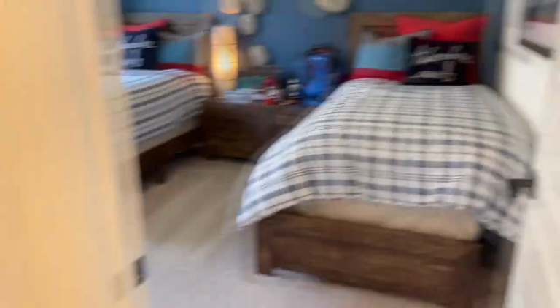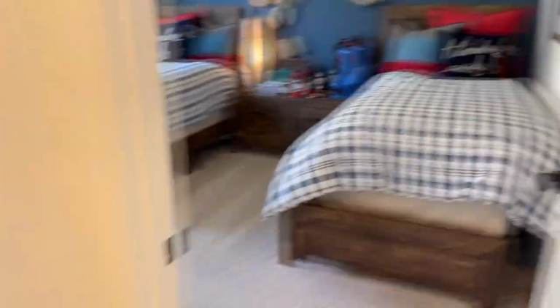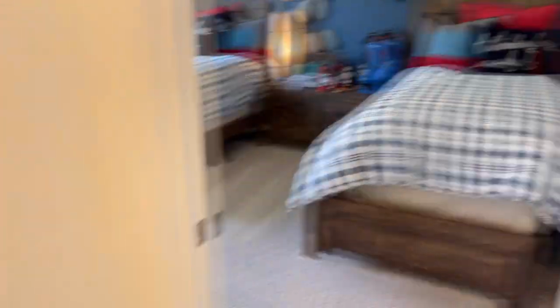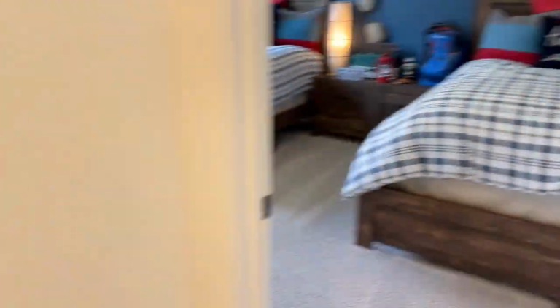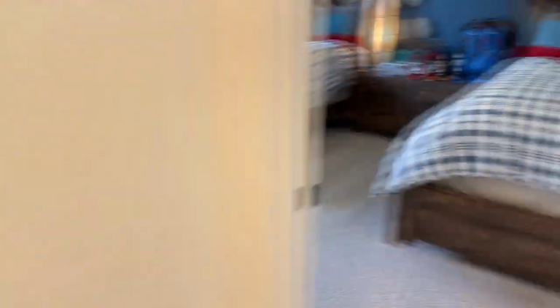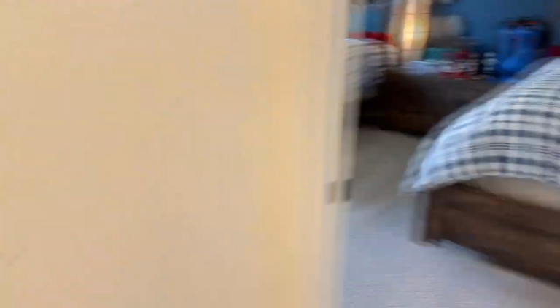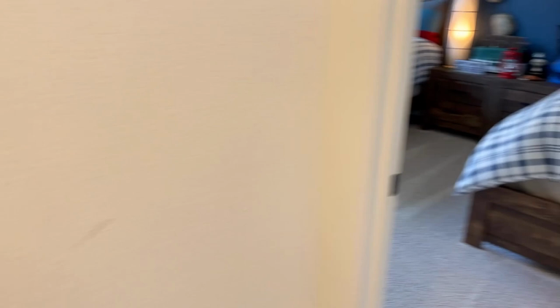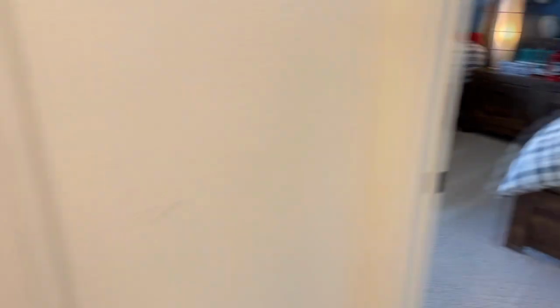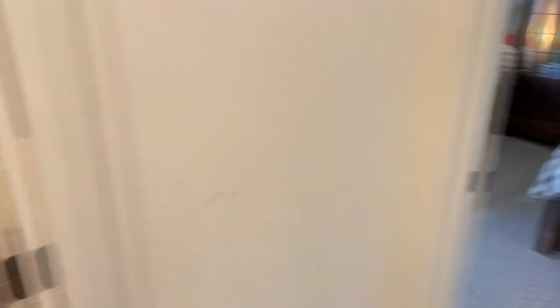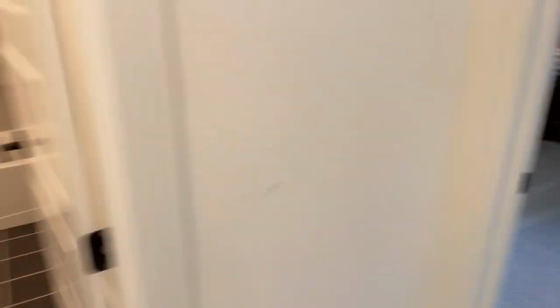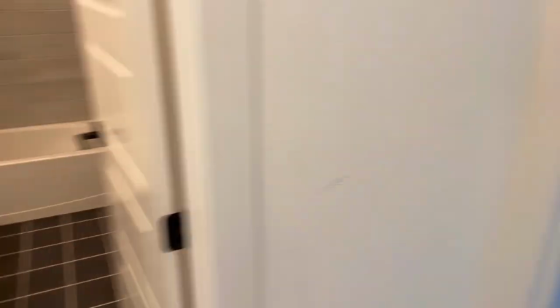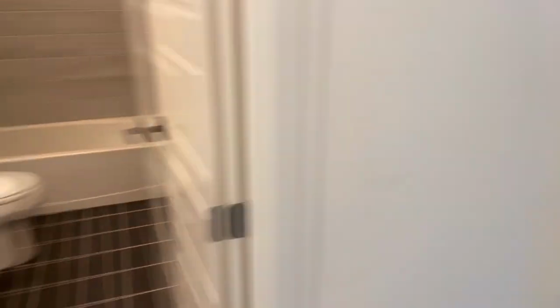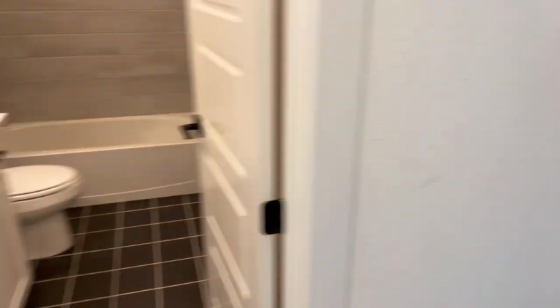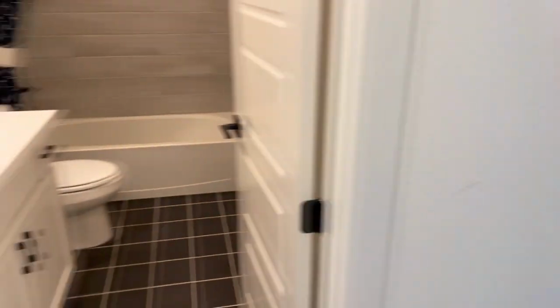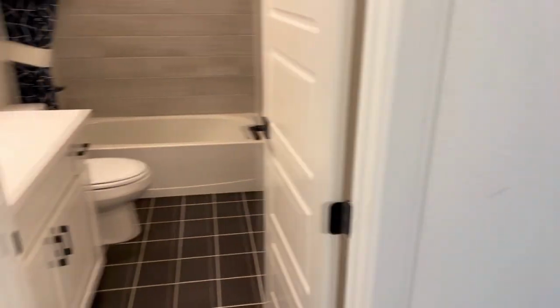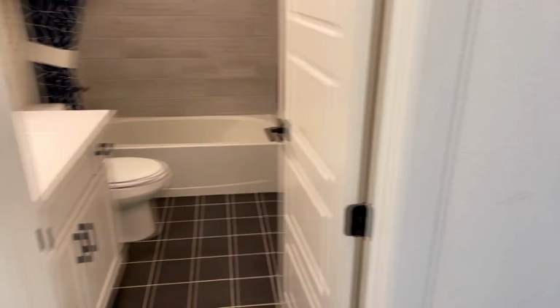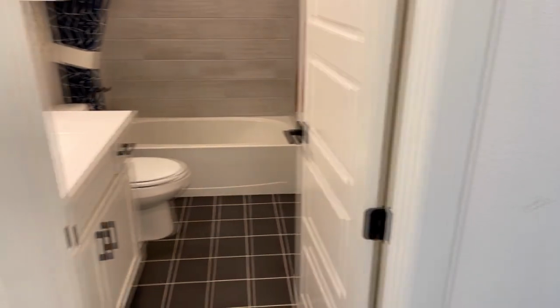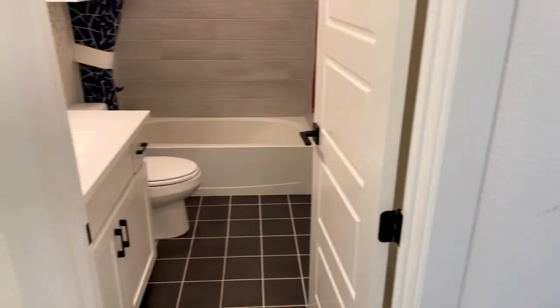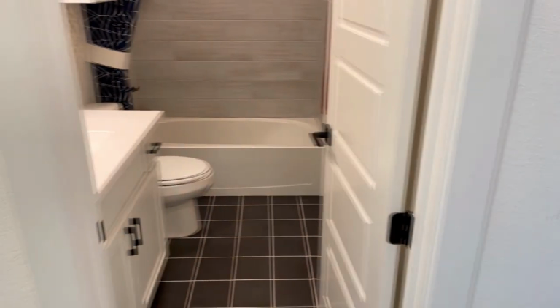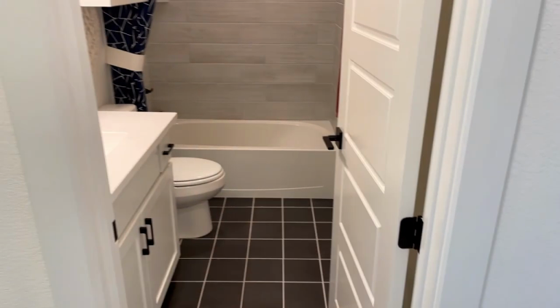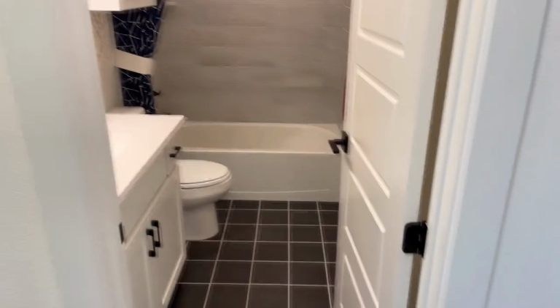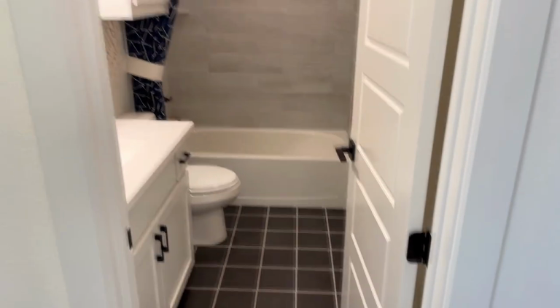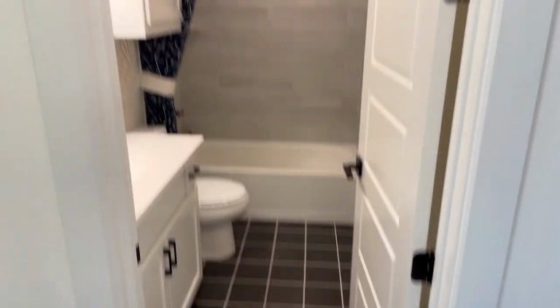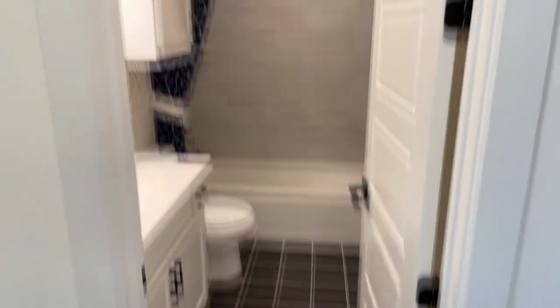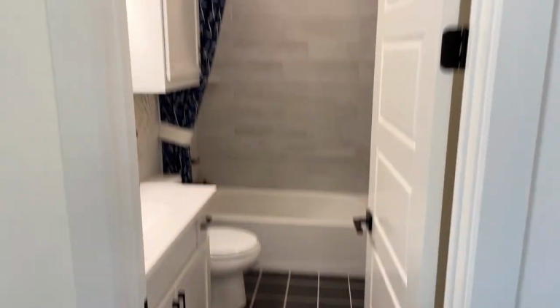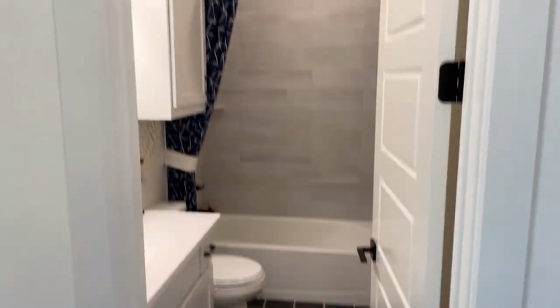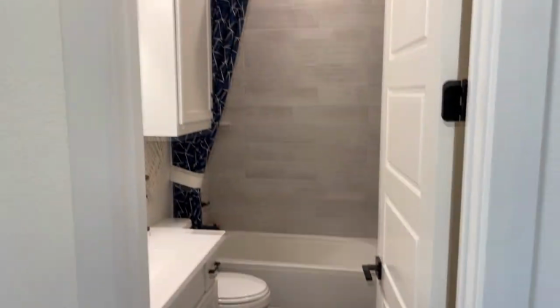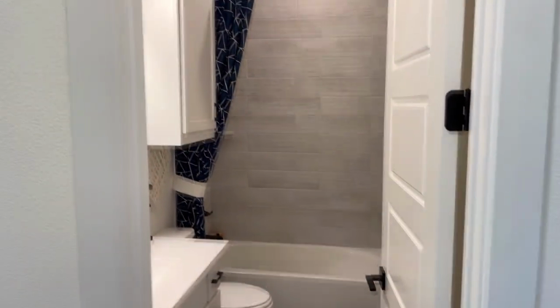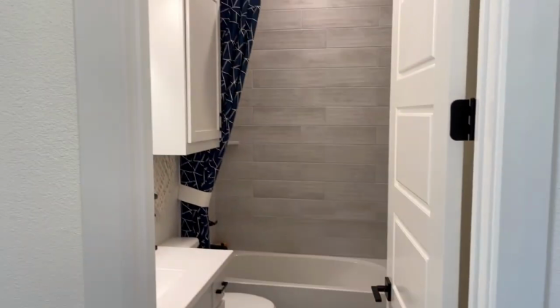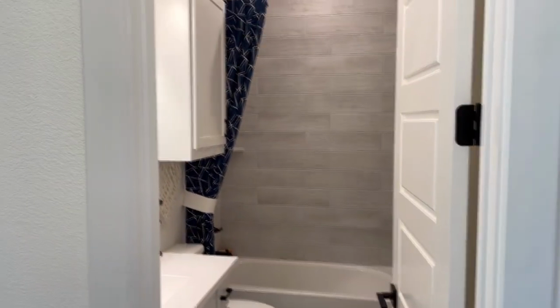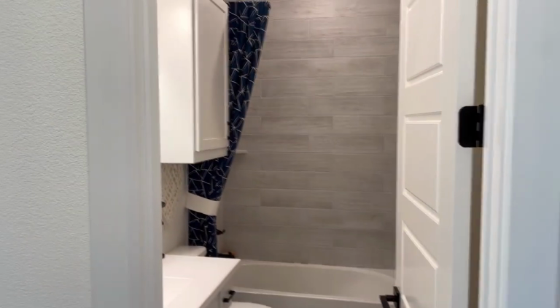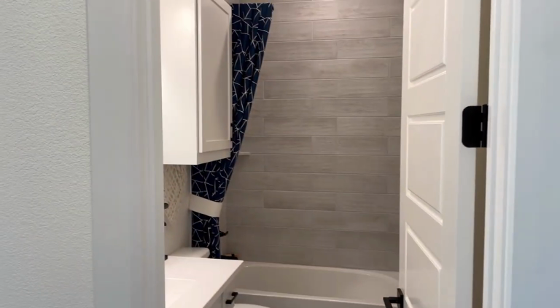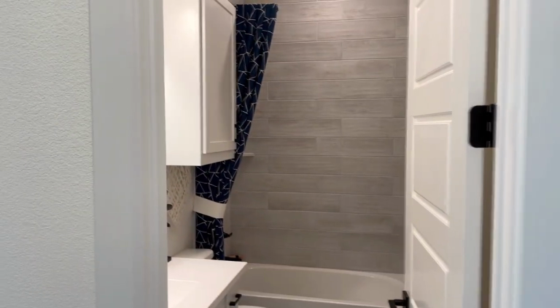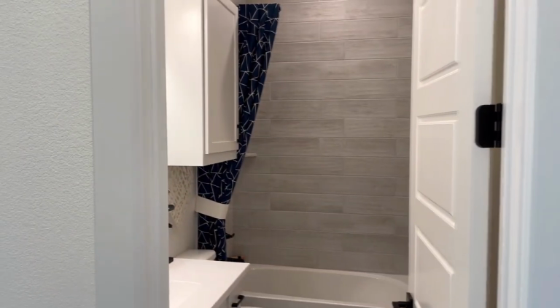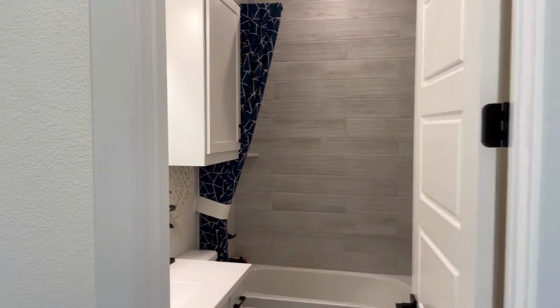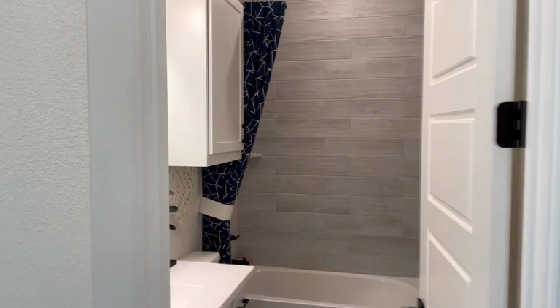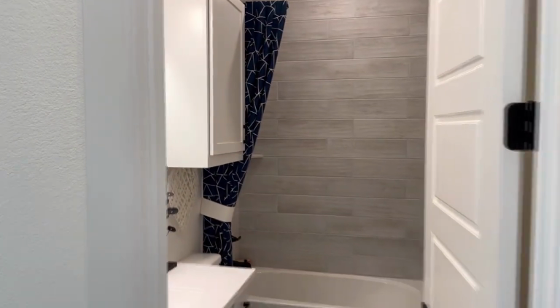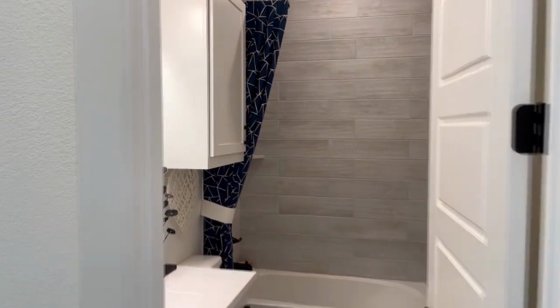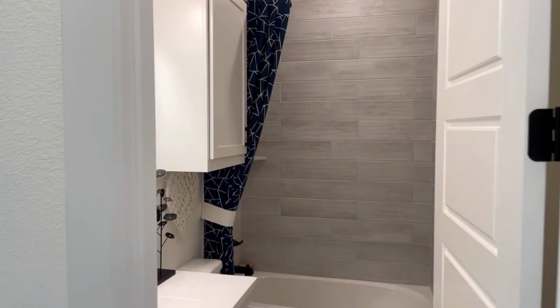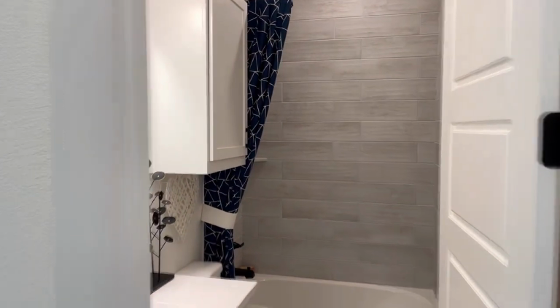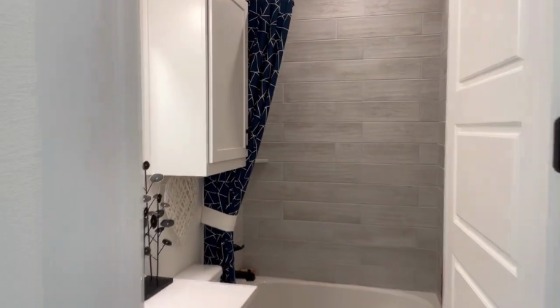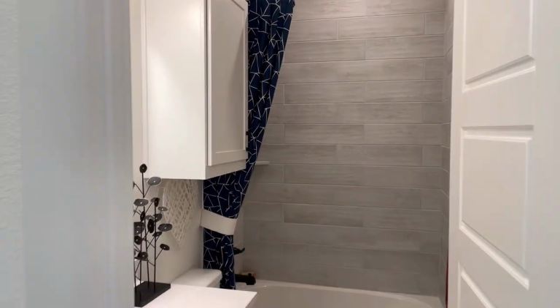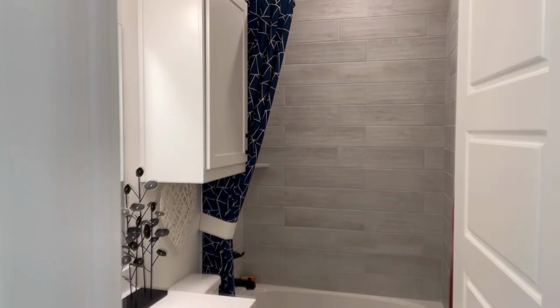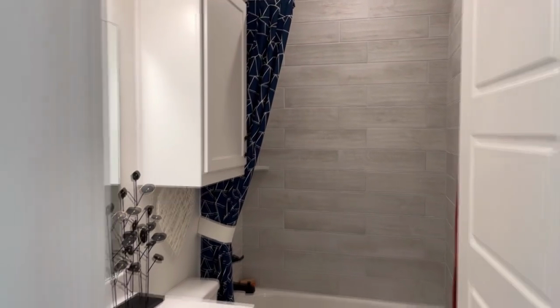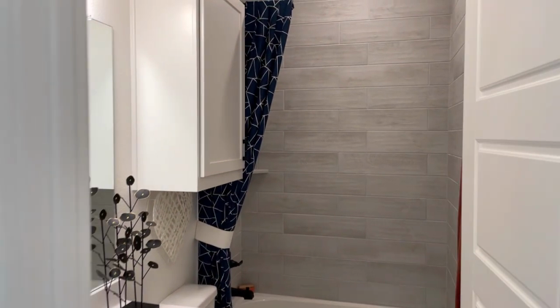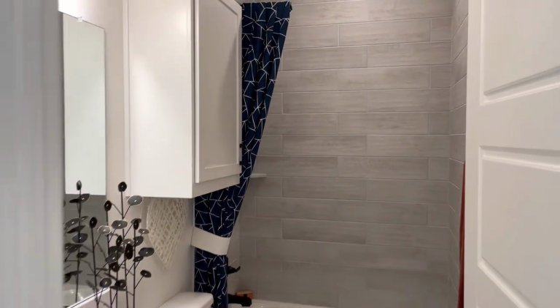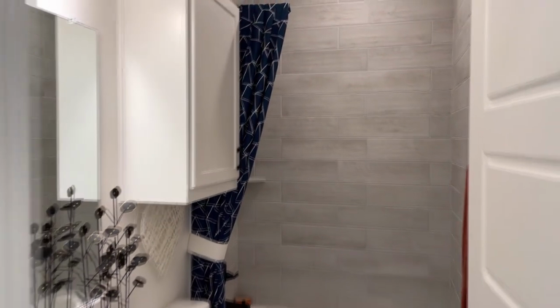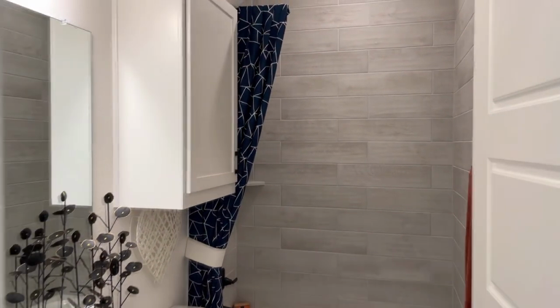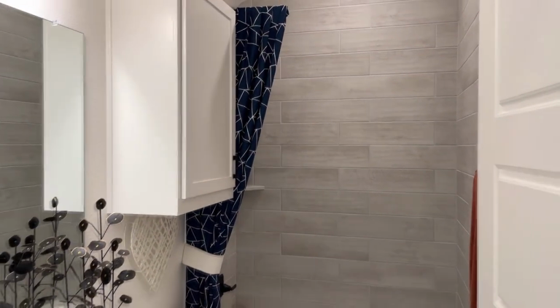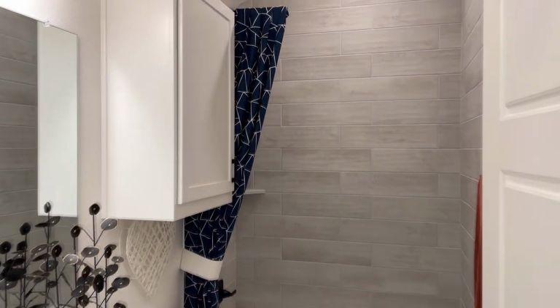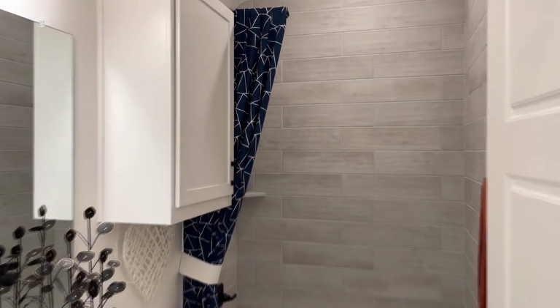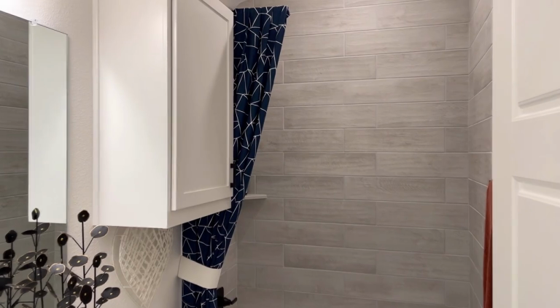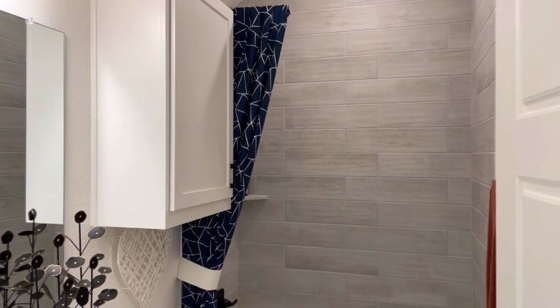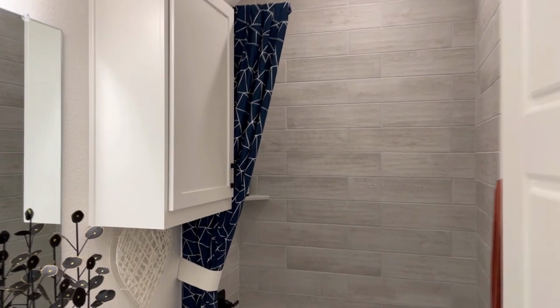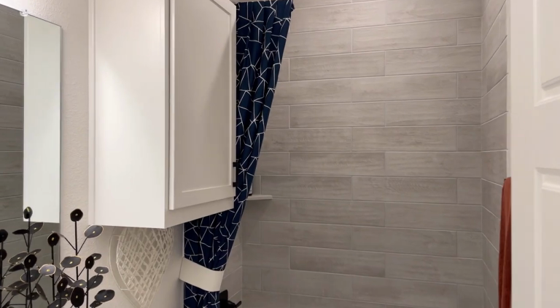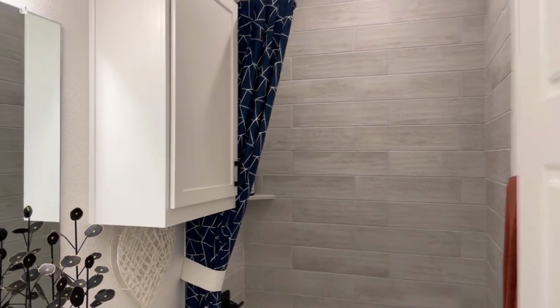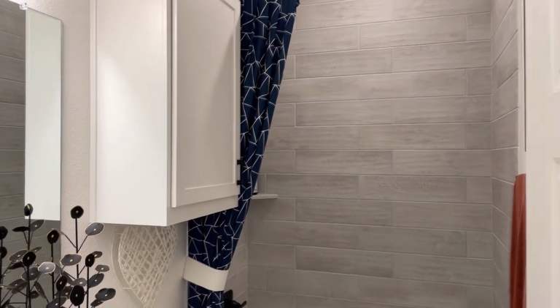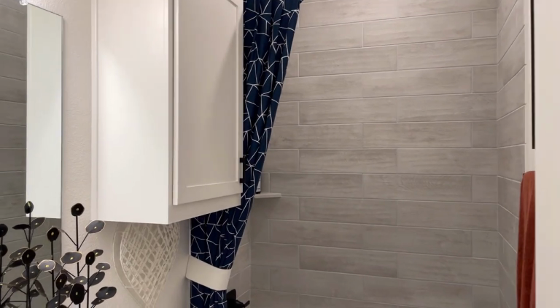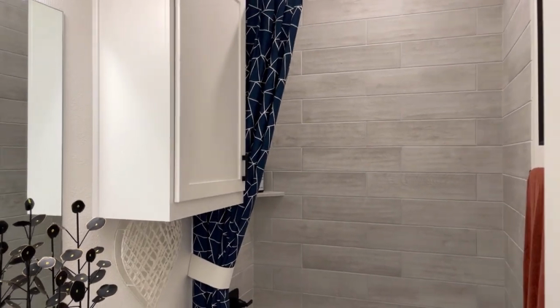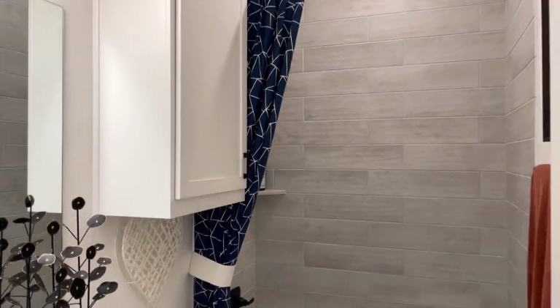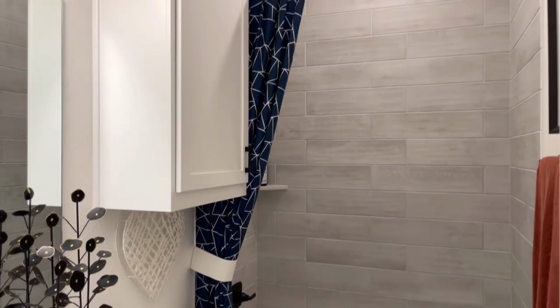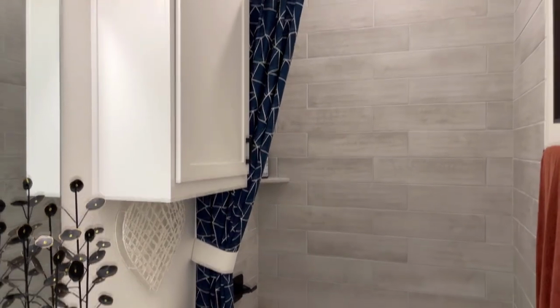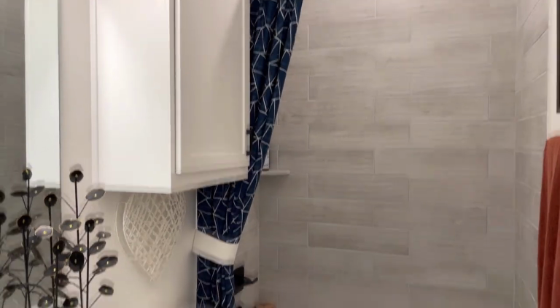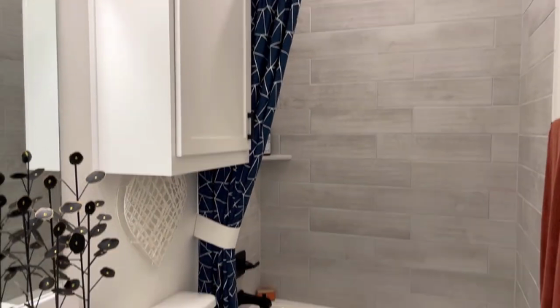As you can see, large bedroom size, lots of natural light, and a beautiful bathroom with some upgraded ceramic tile.